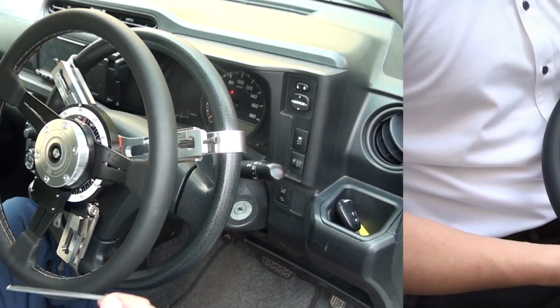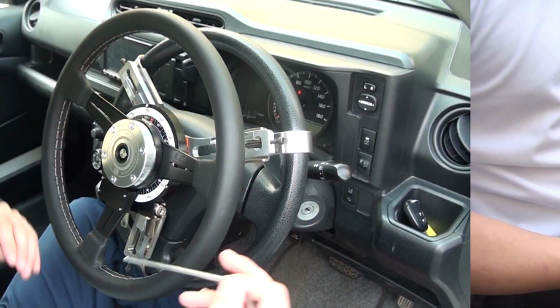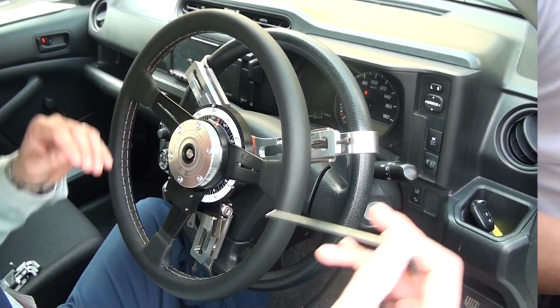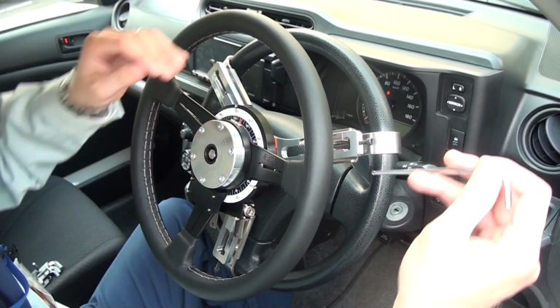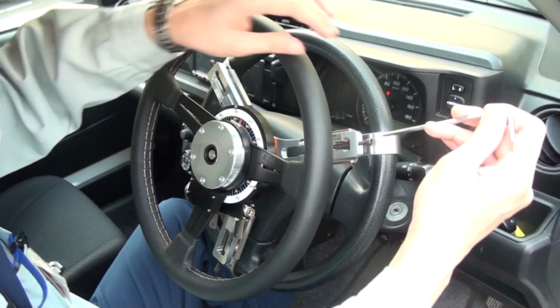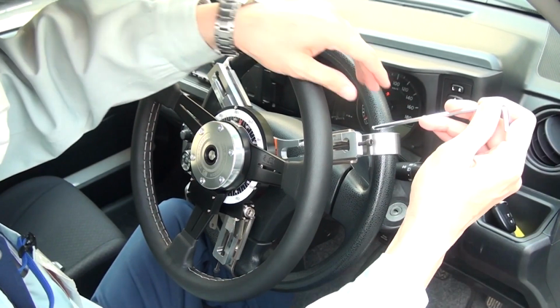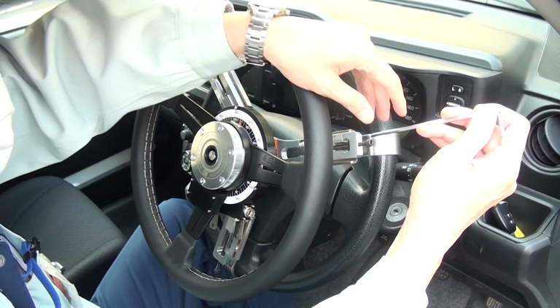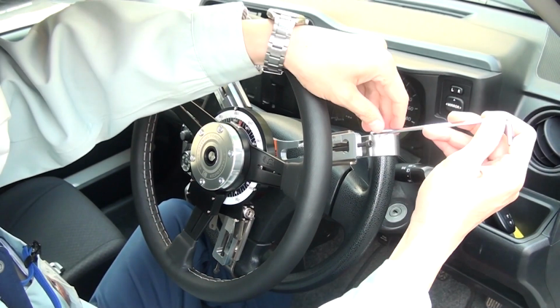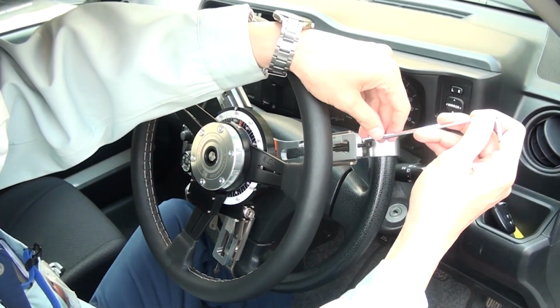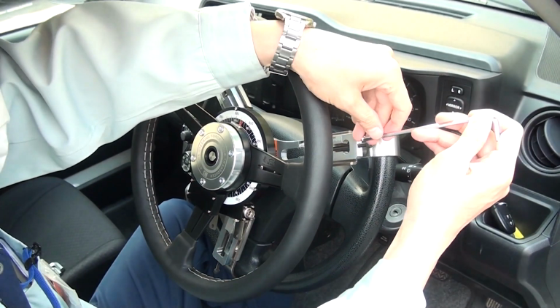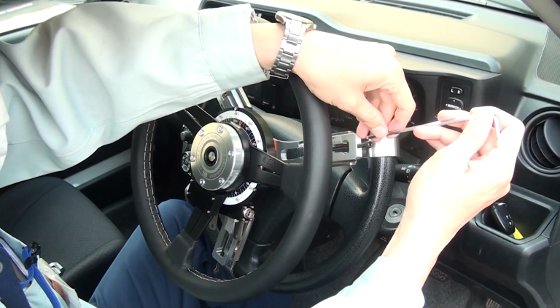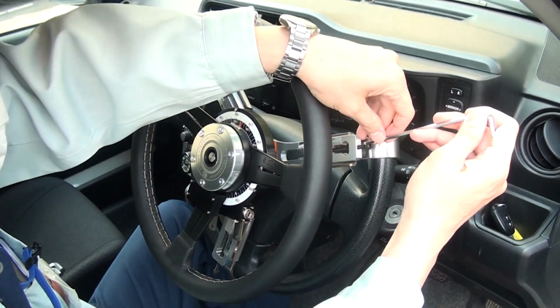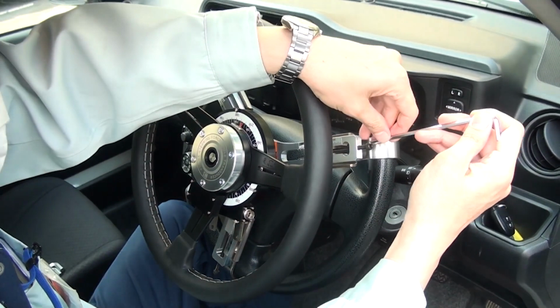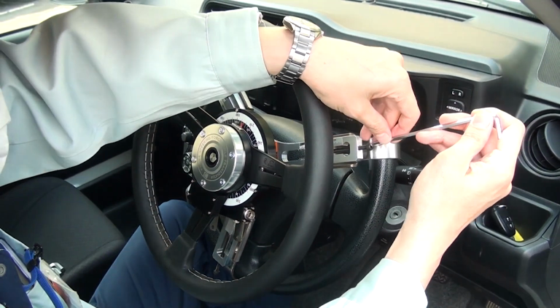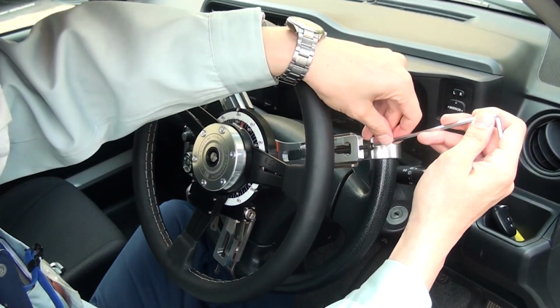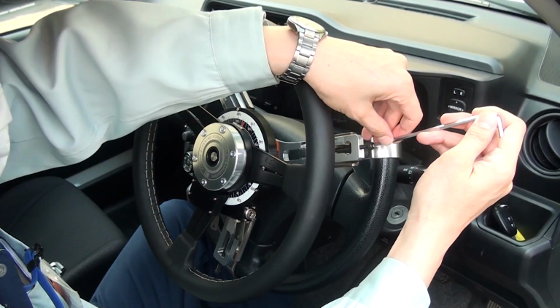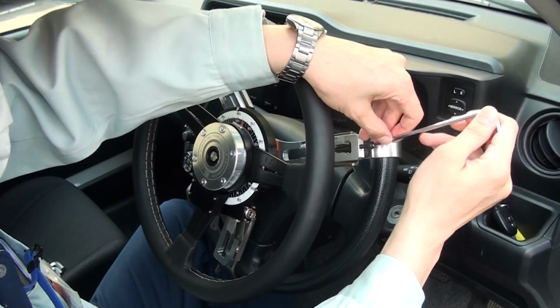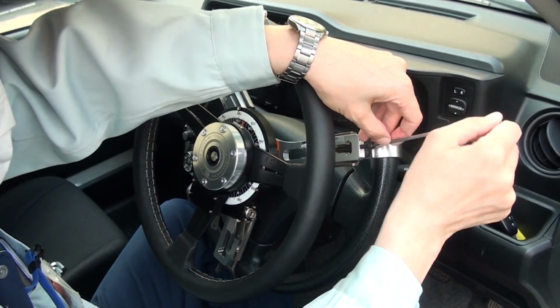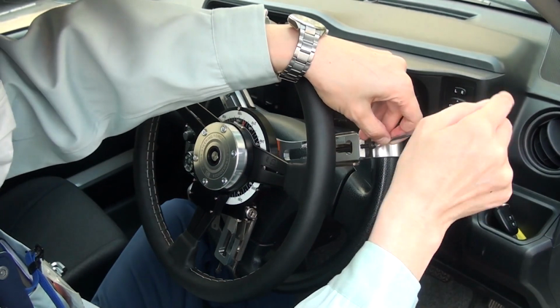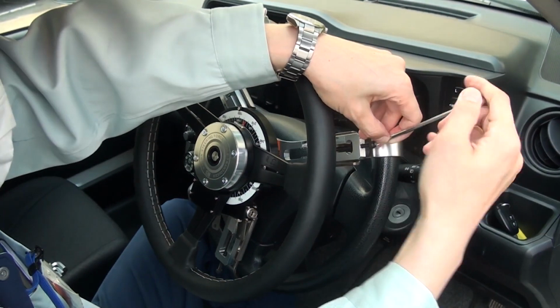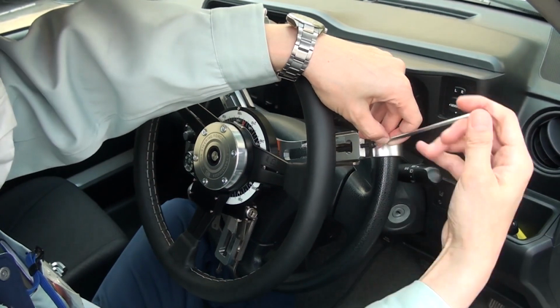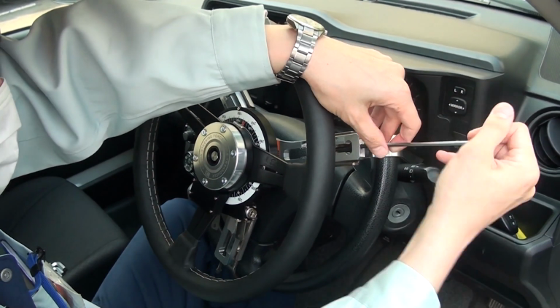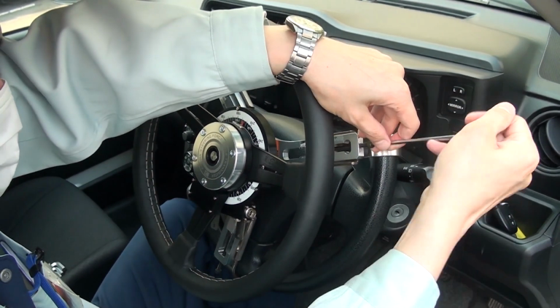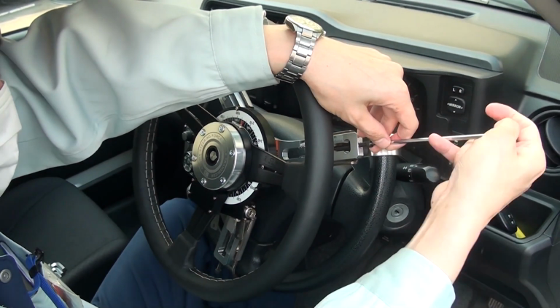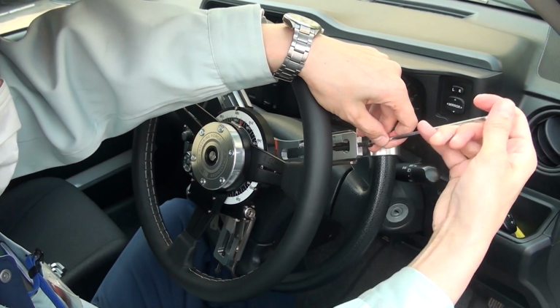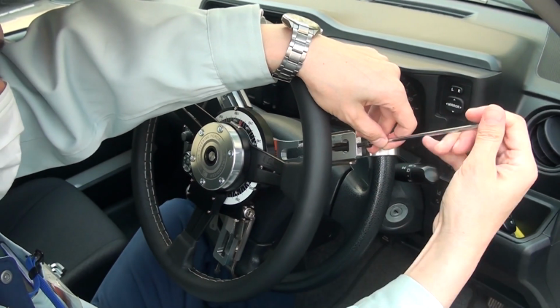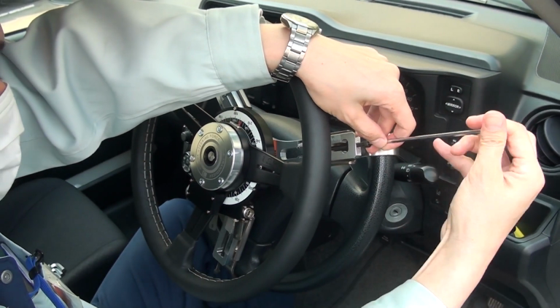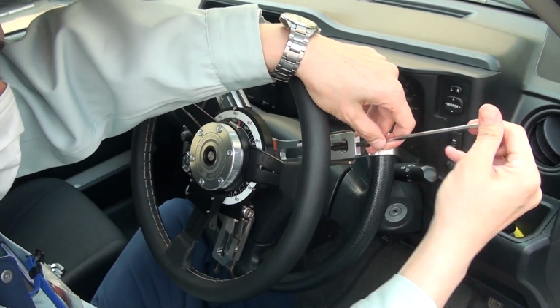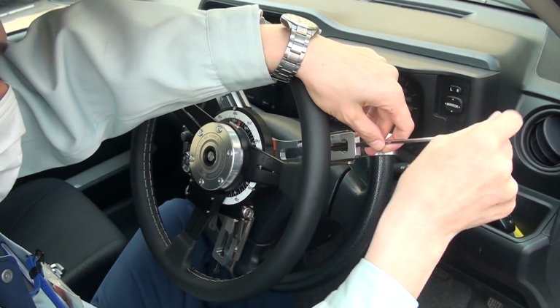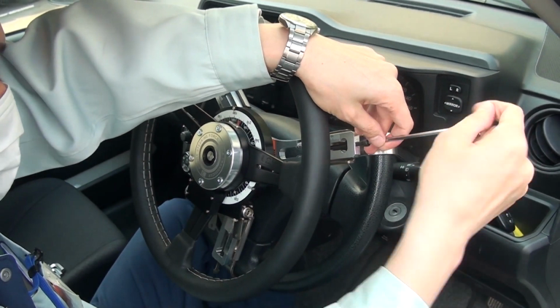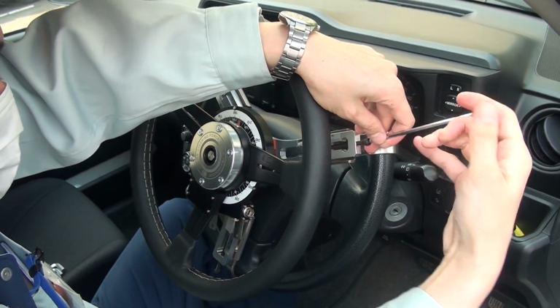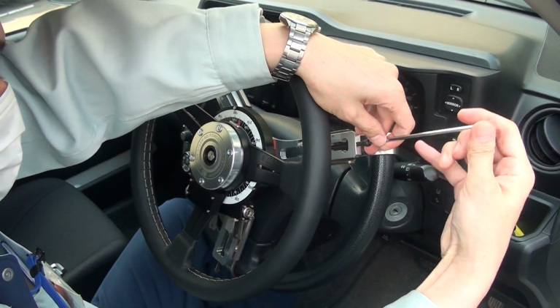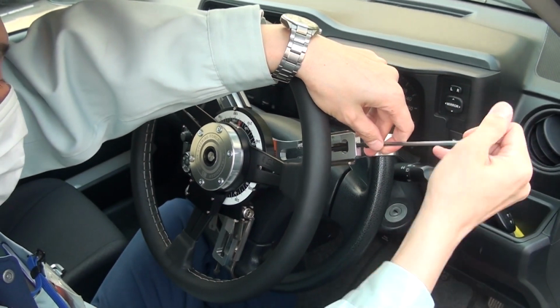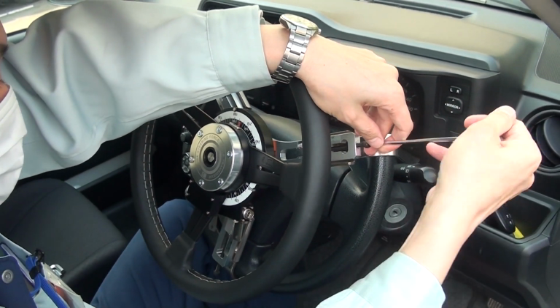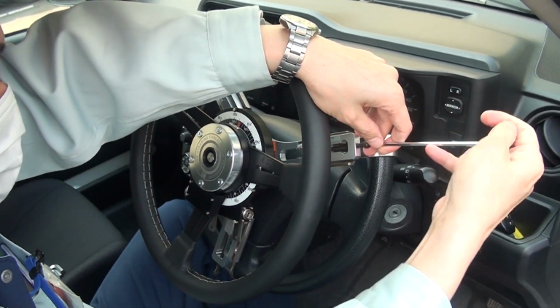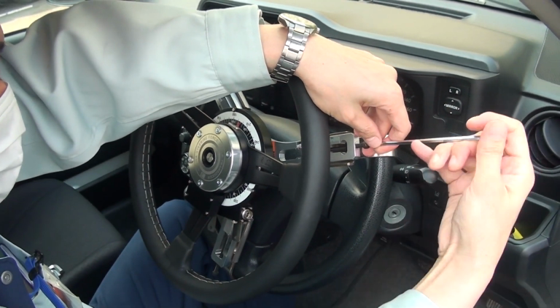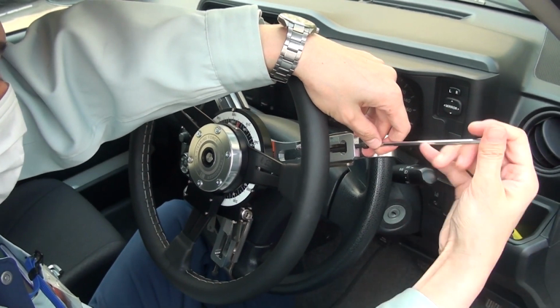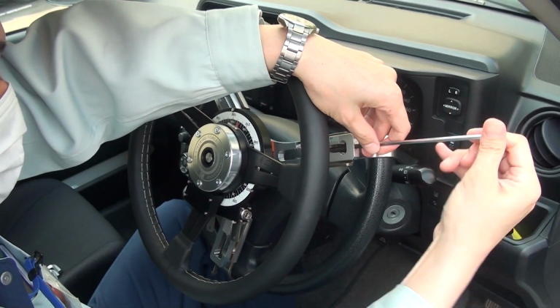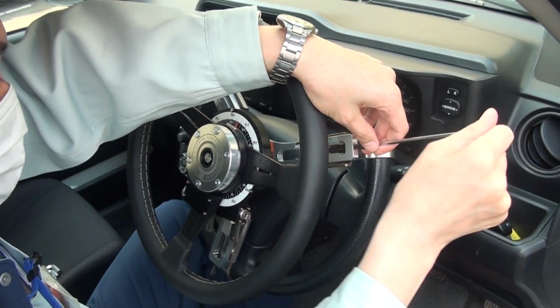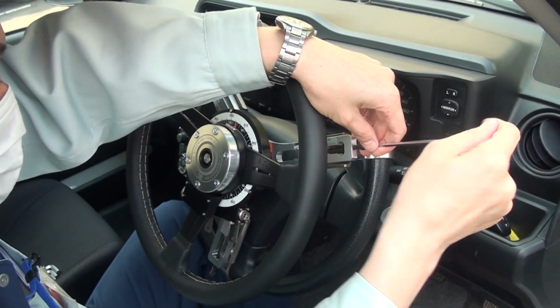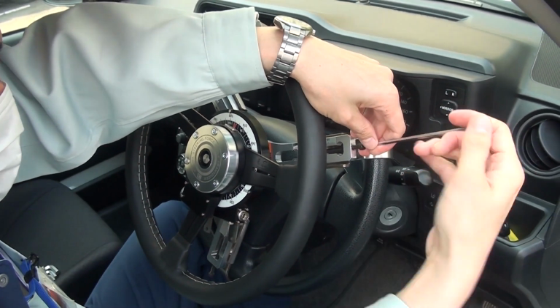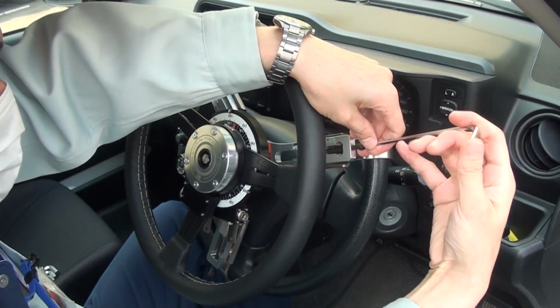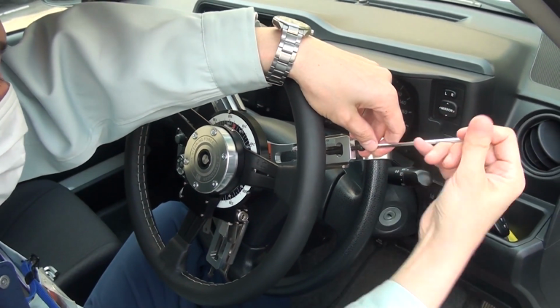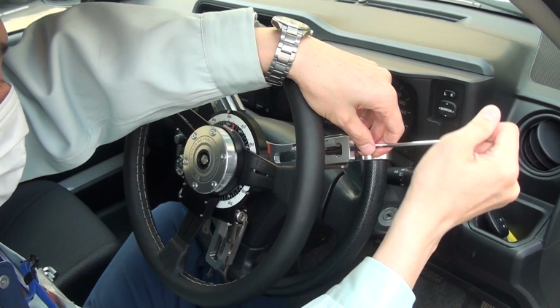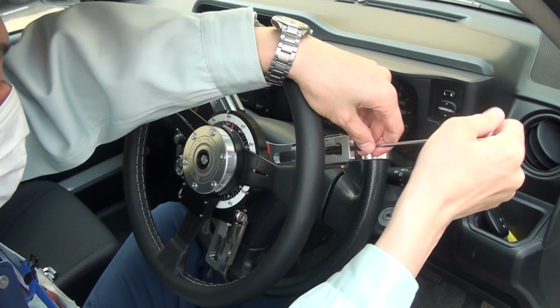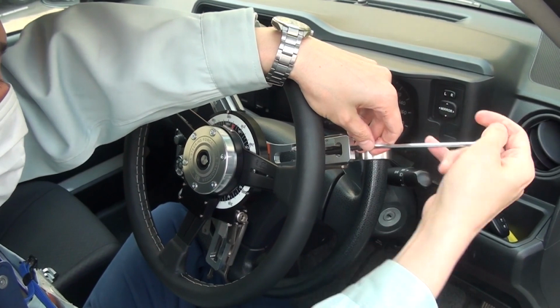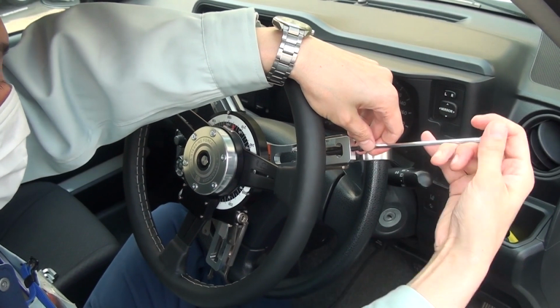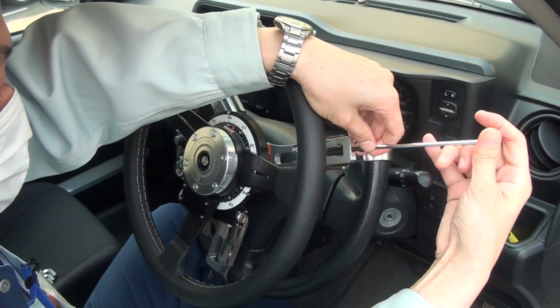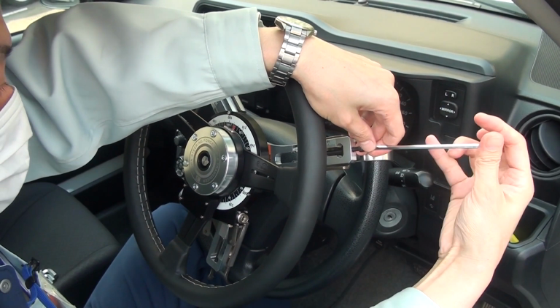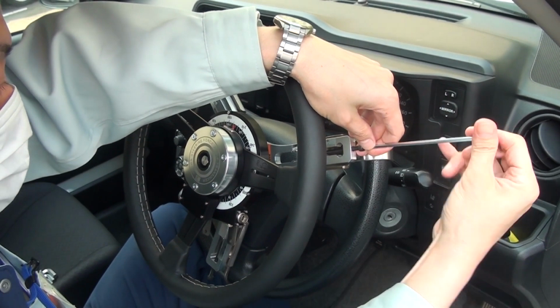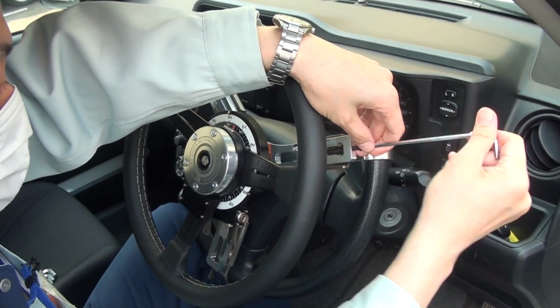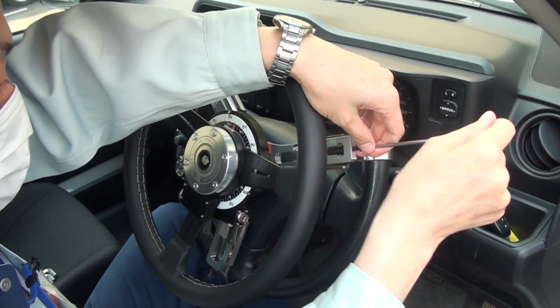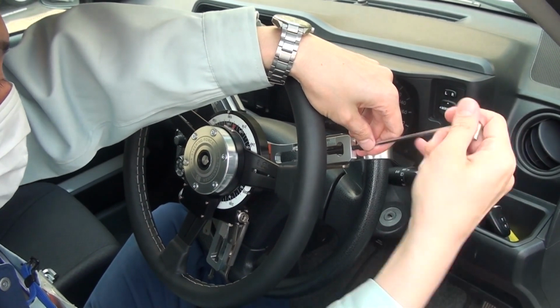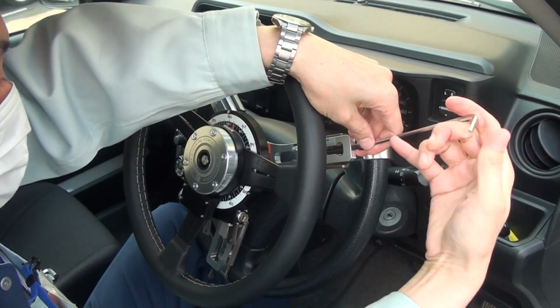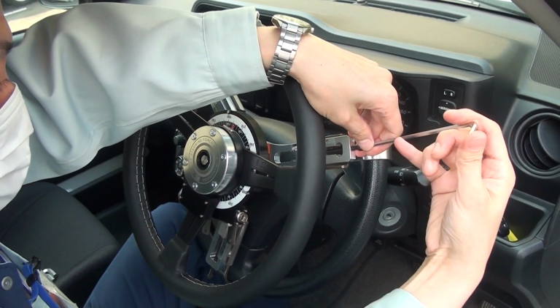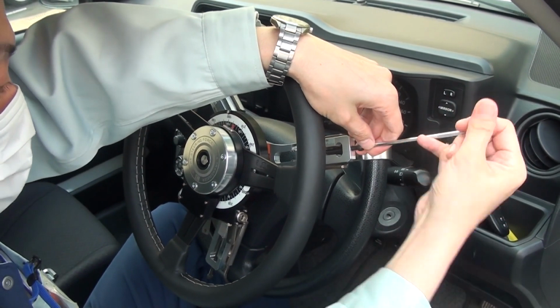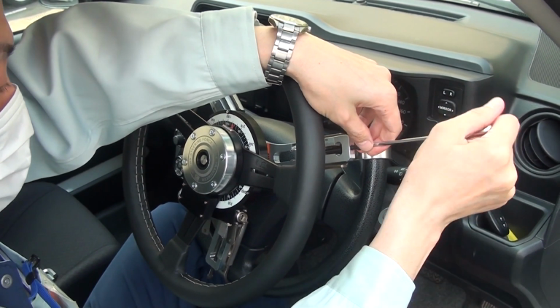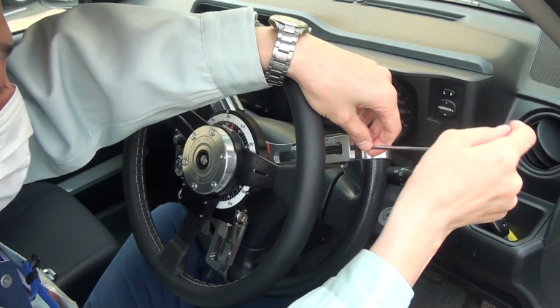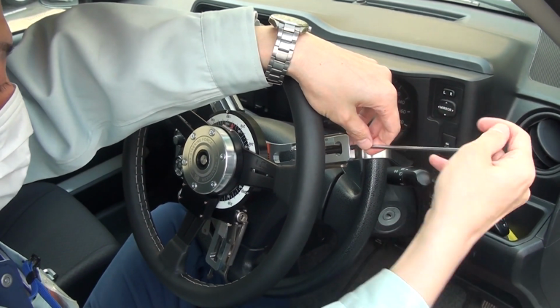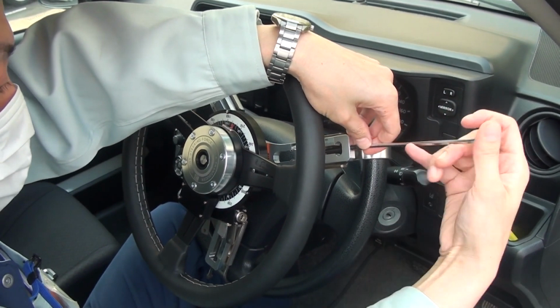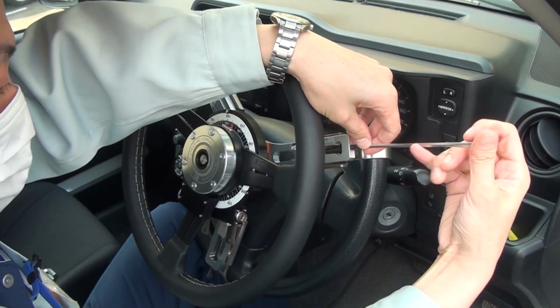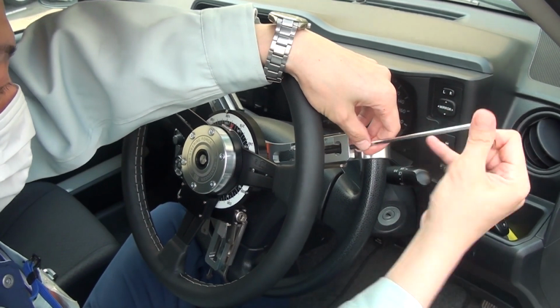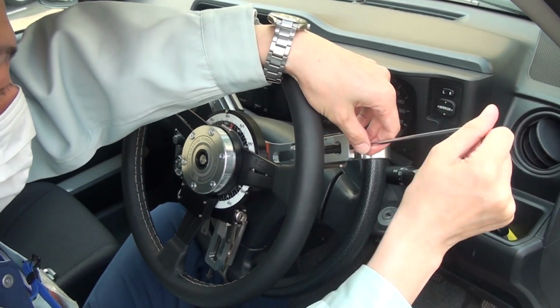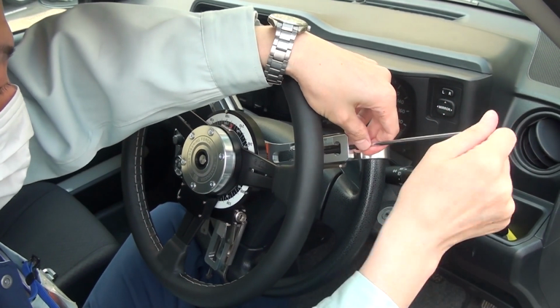The three spokes are fitted with a measuring gauge so that you can accurately center the transducer on top of the original steering wheel.